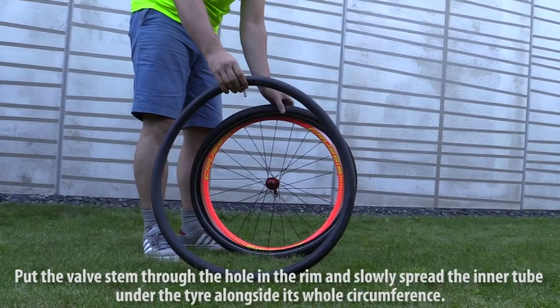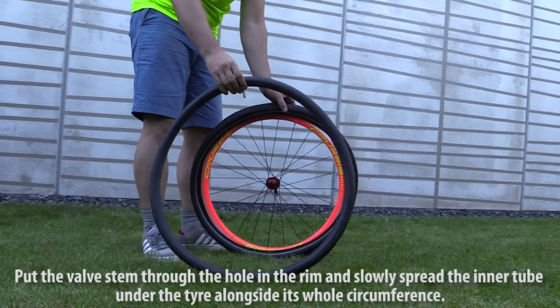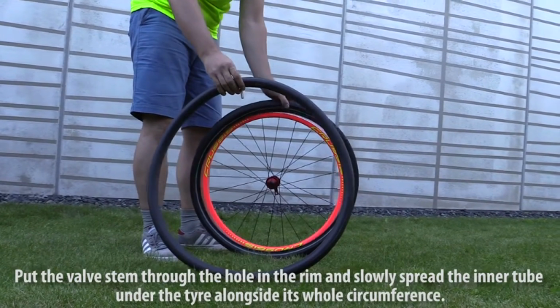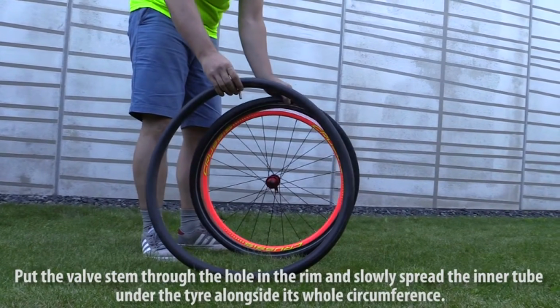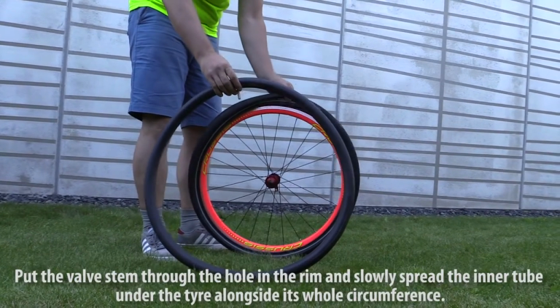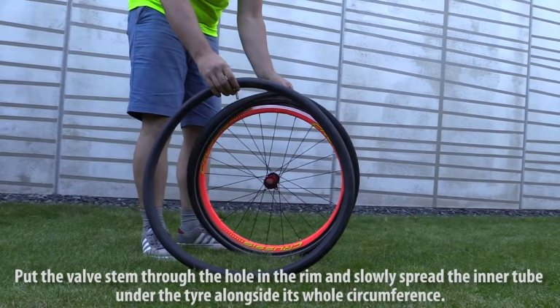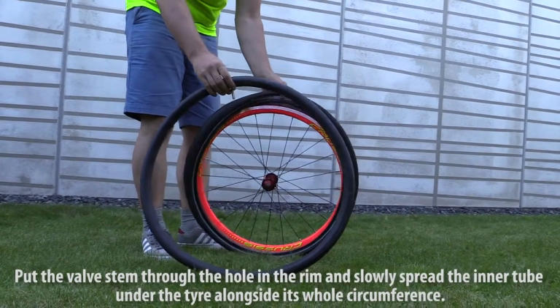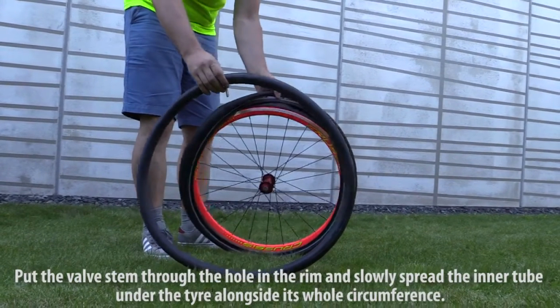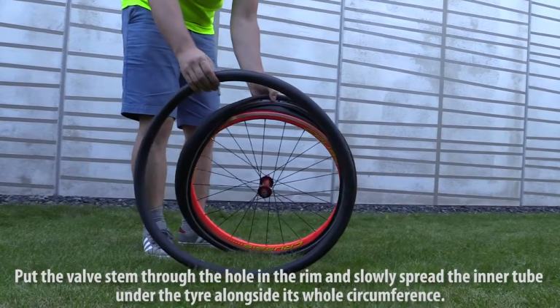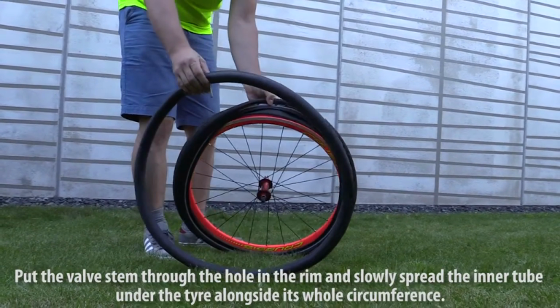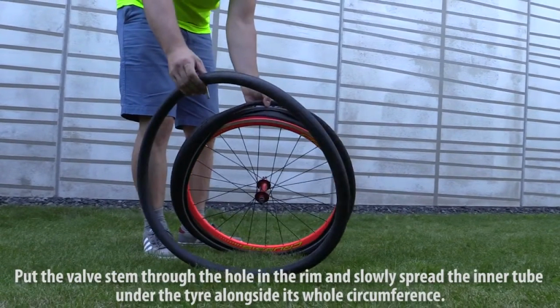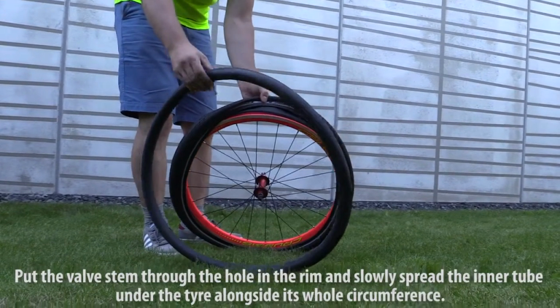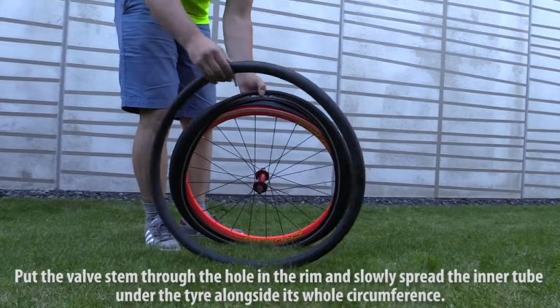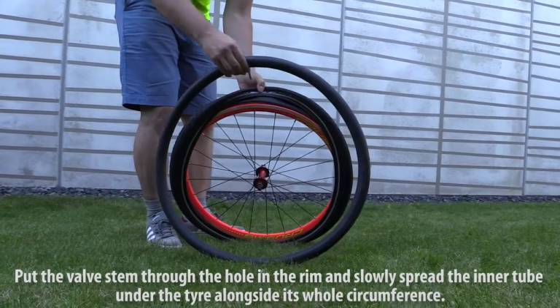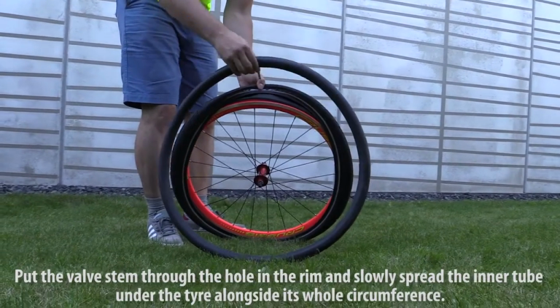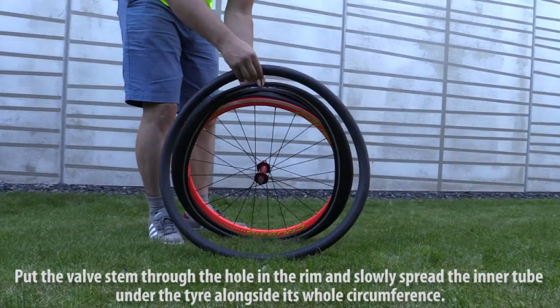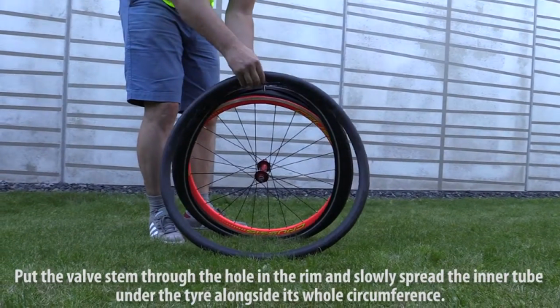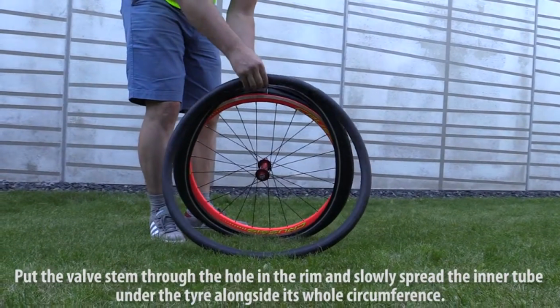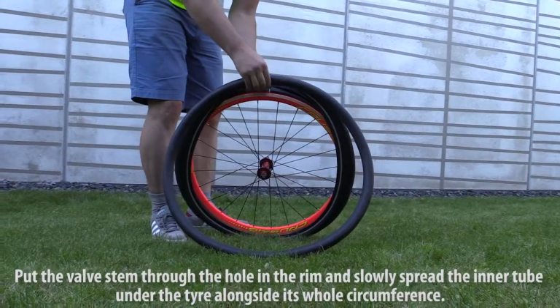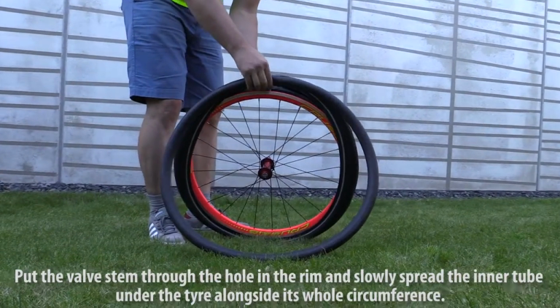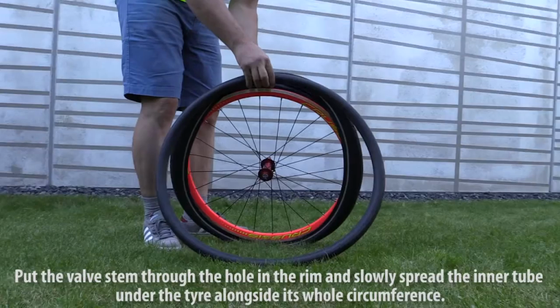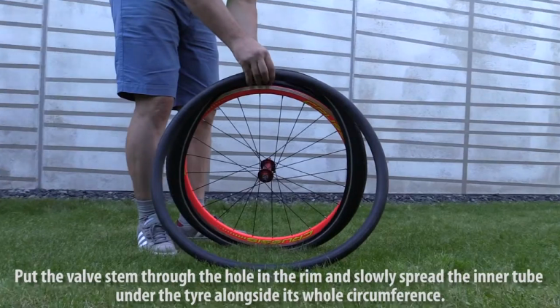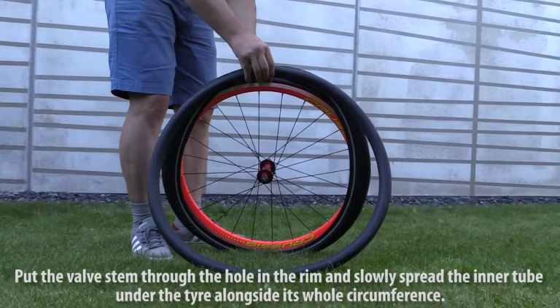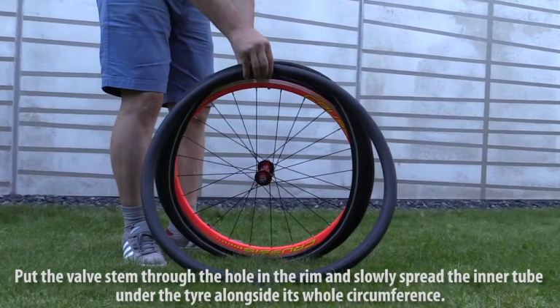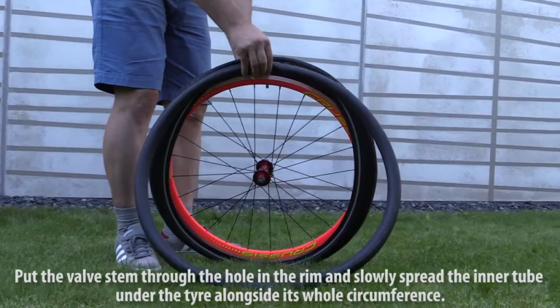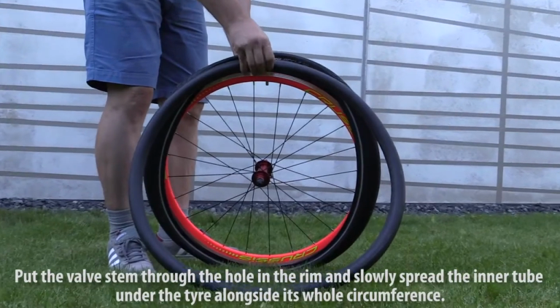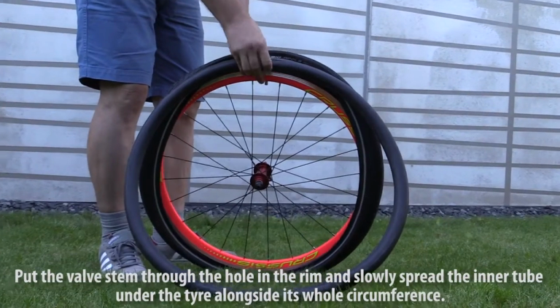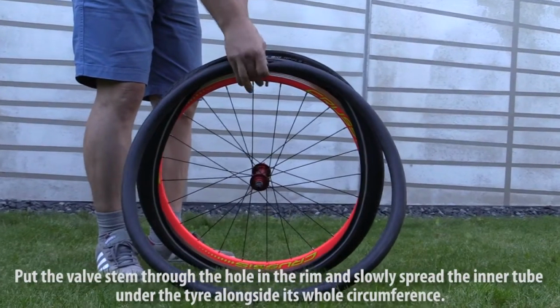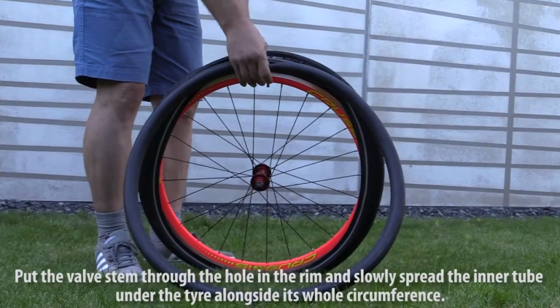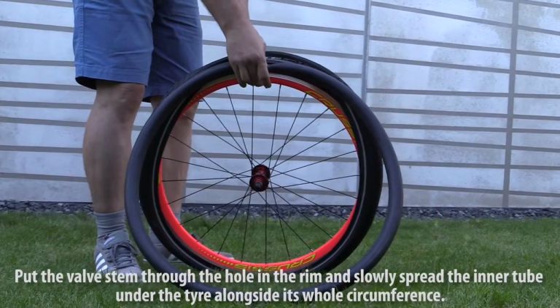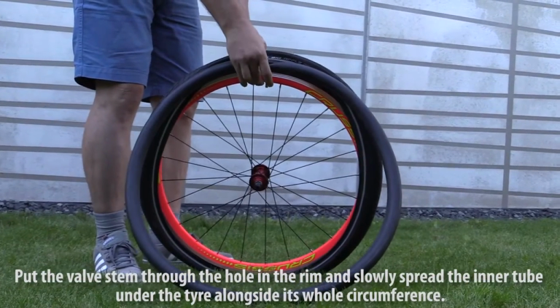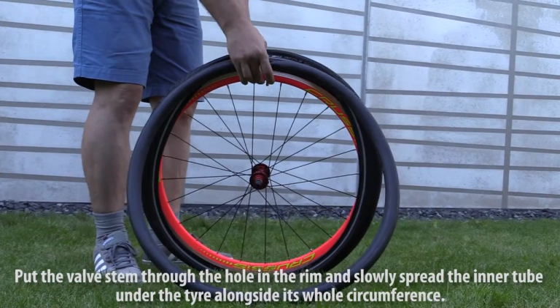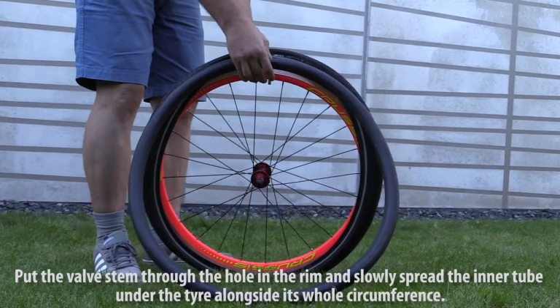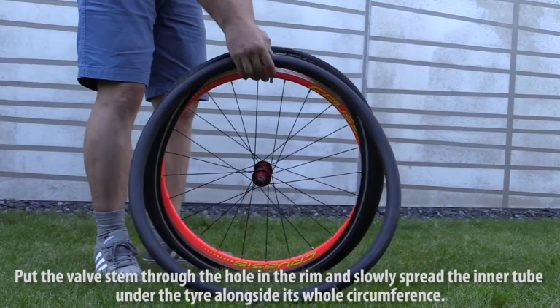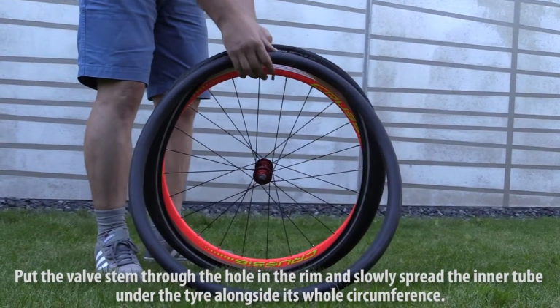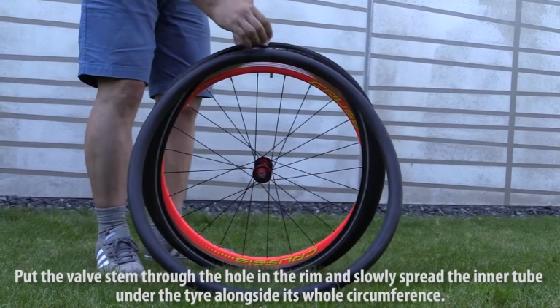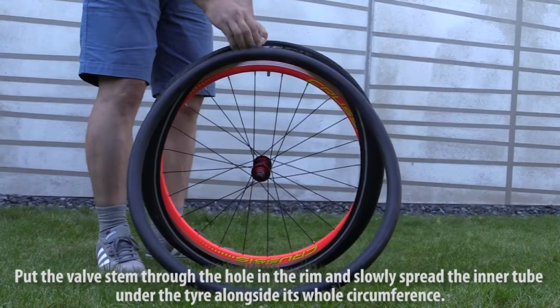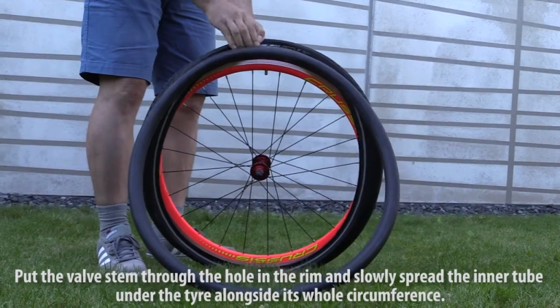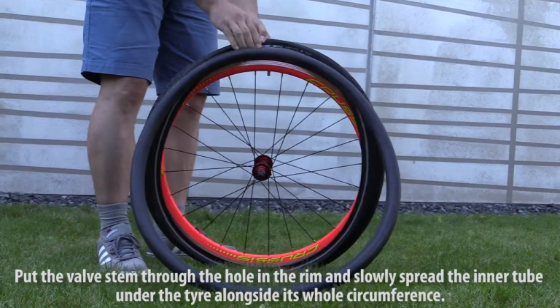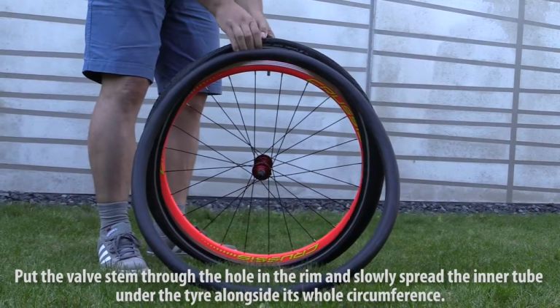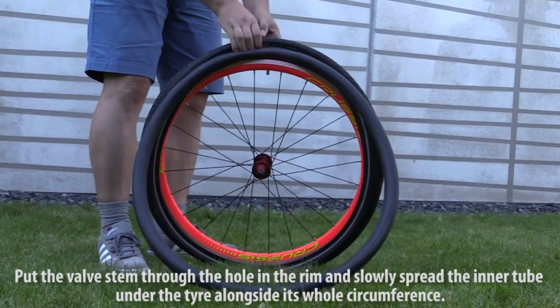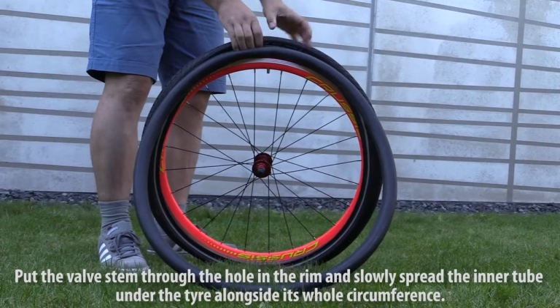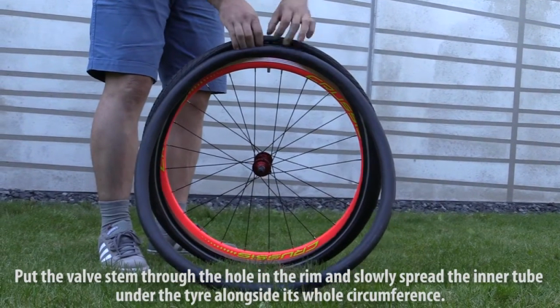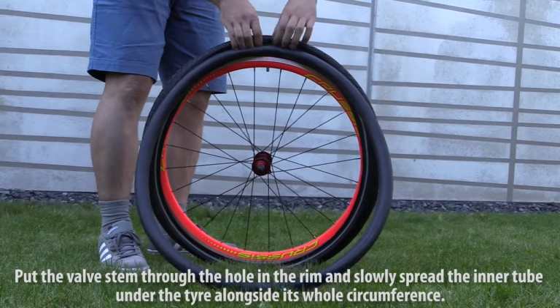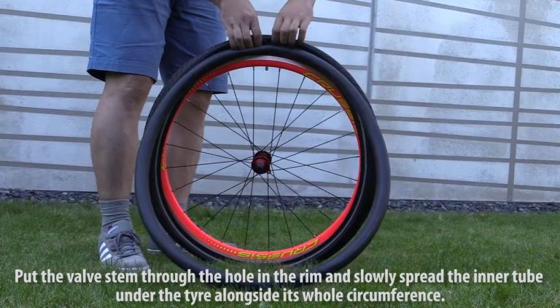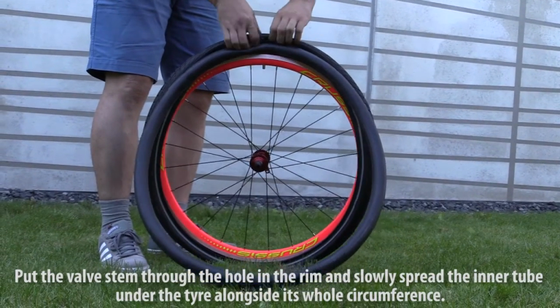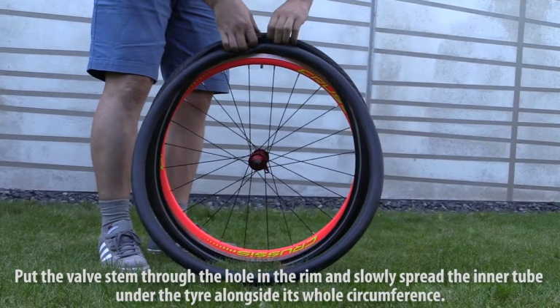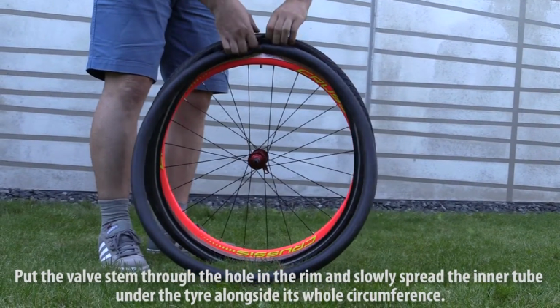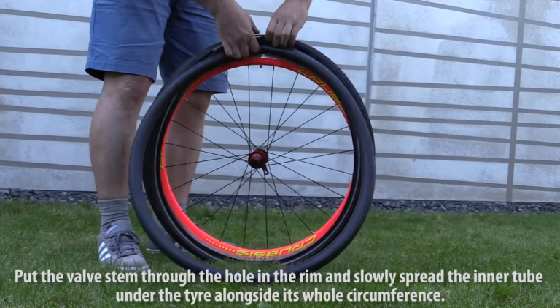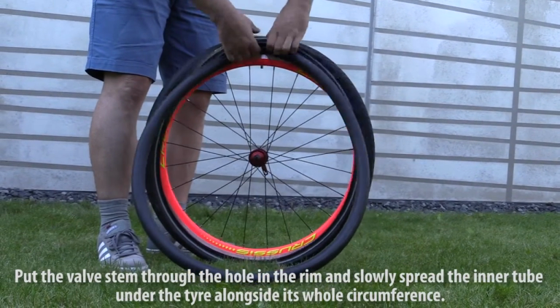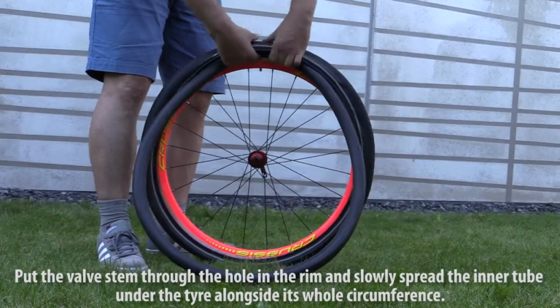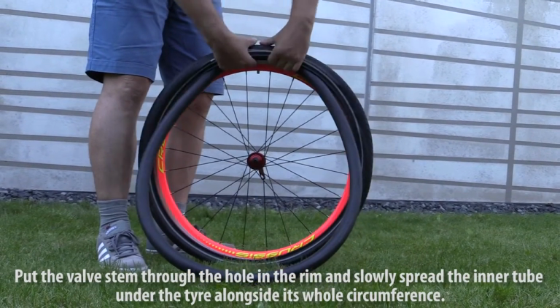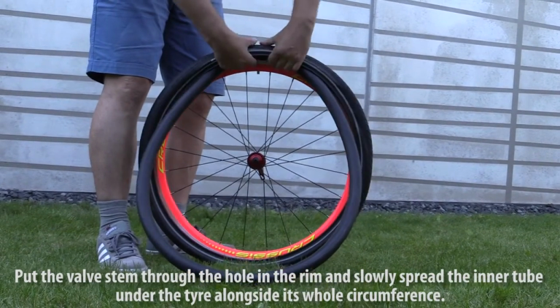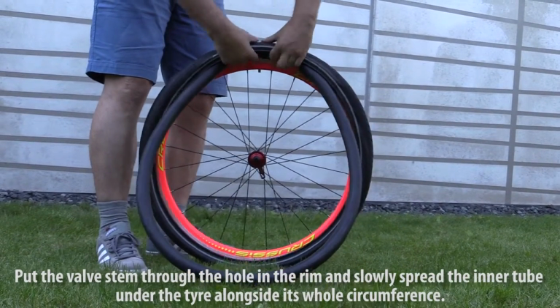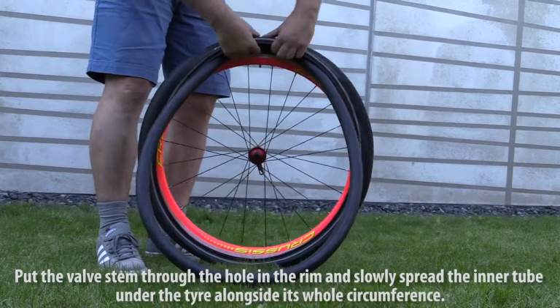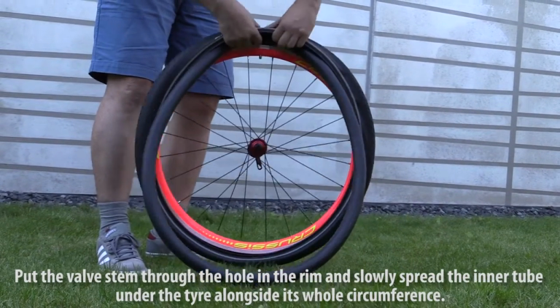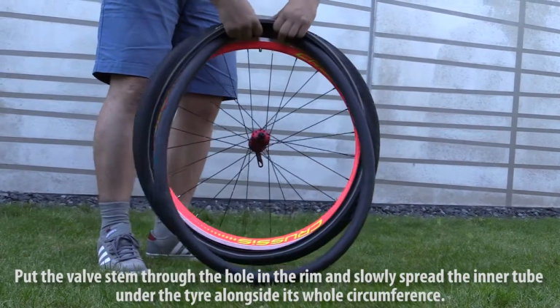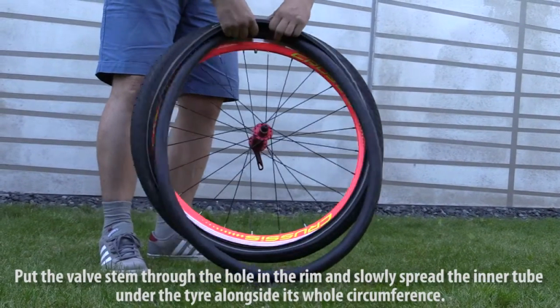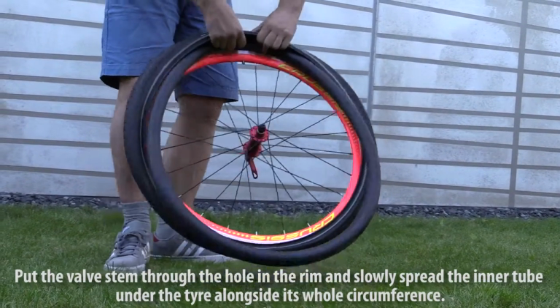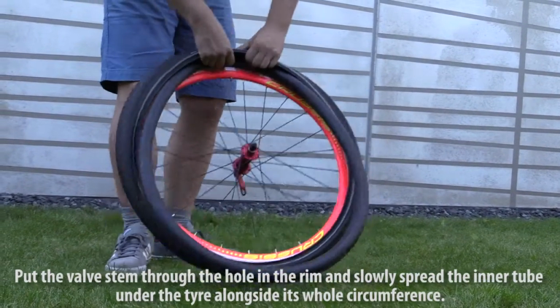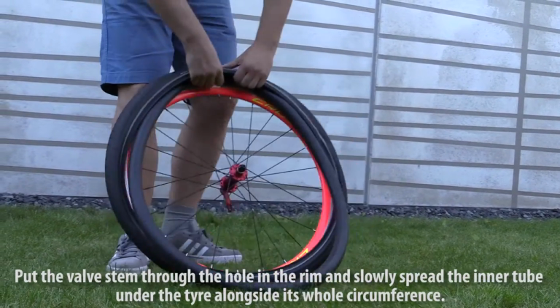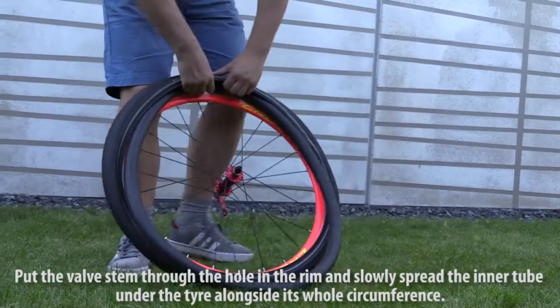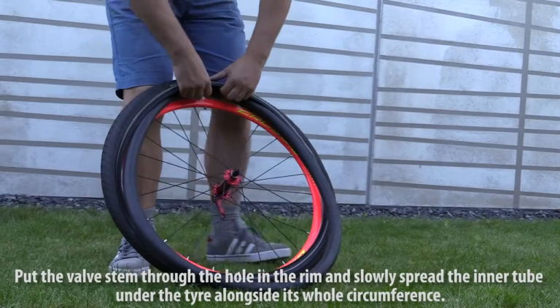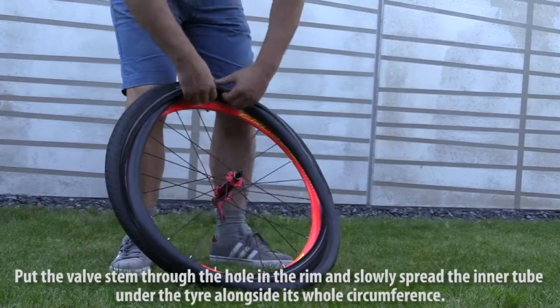When finished, put the valve stem through the hole in the rim and slowly spread the inner tube under the tire alongside its whole circumference.